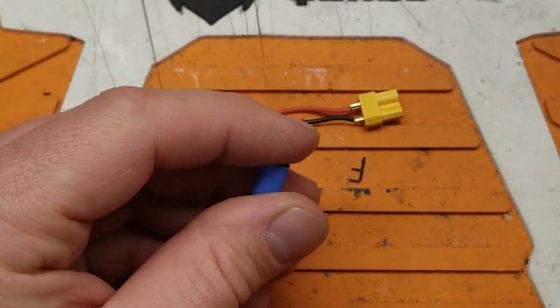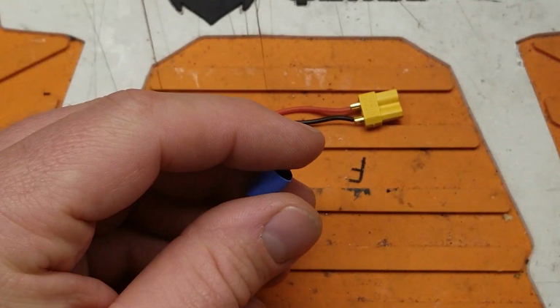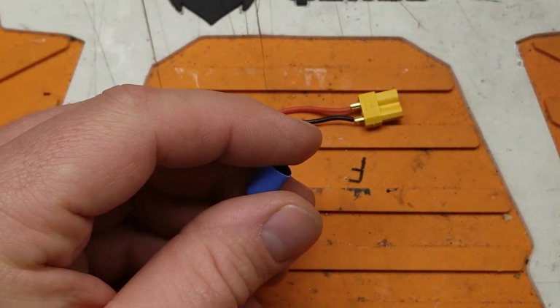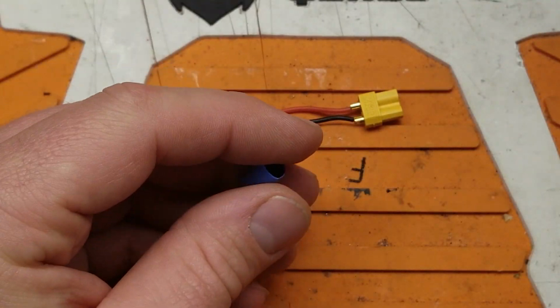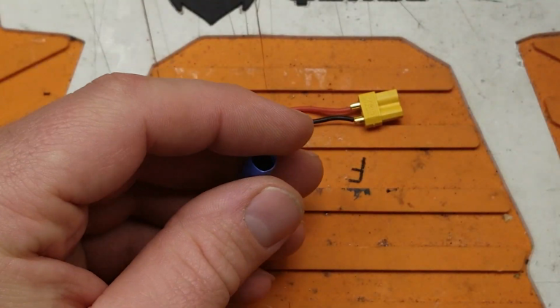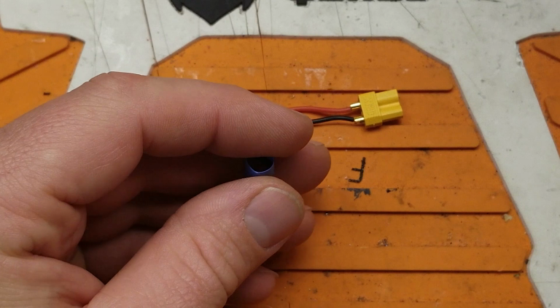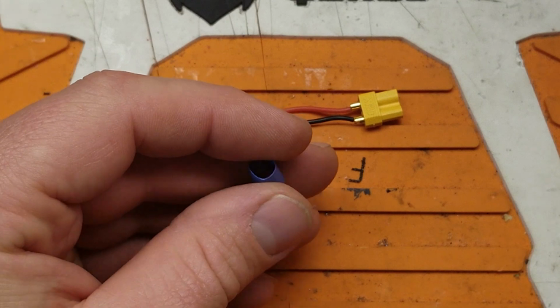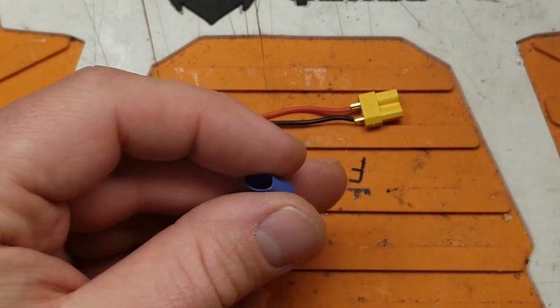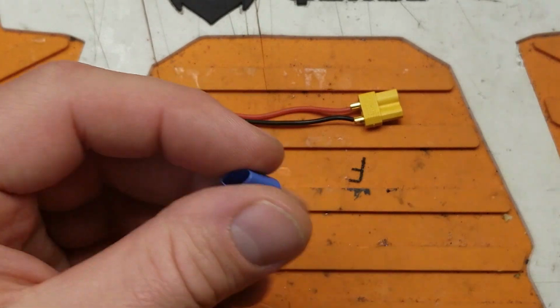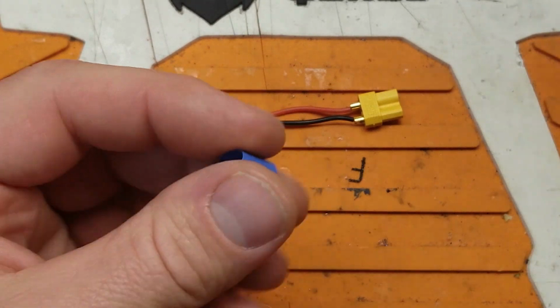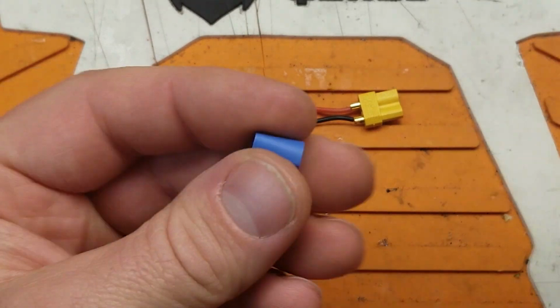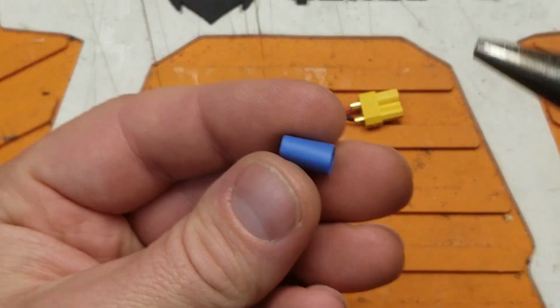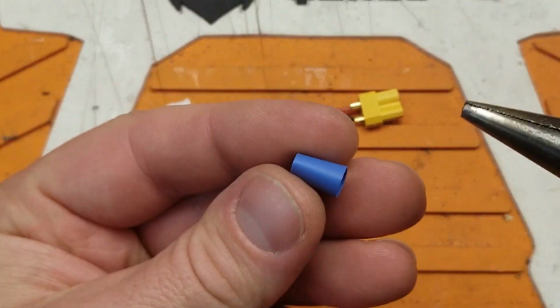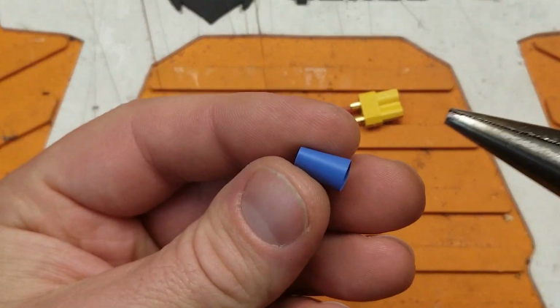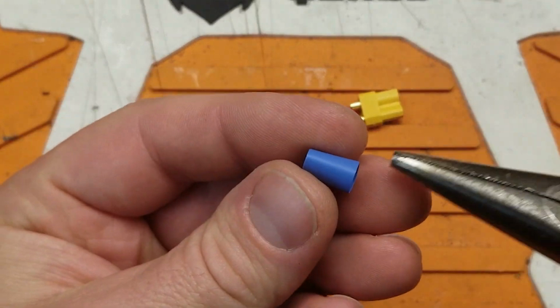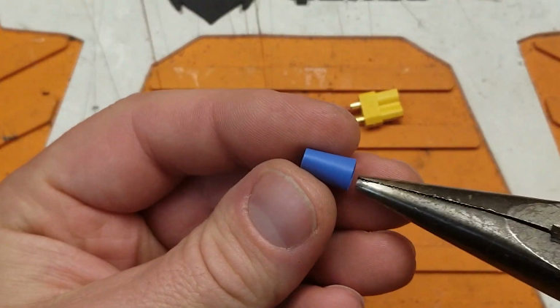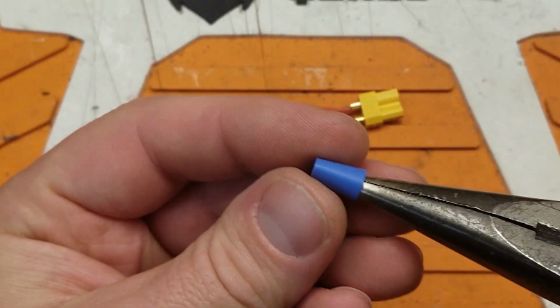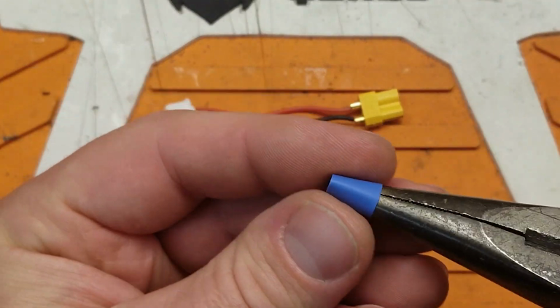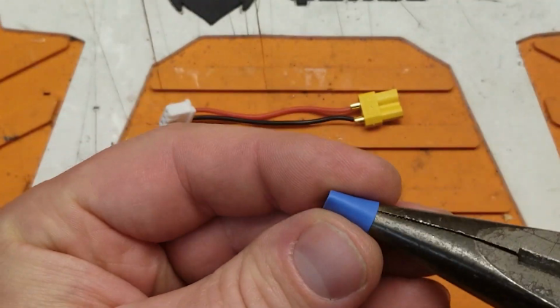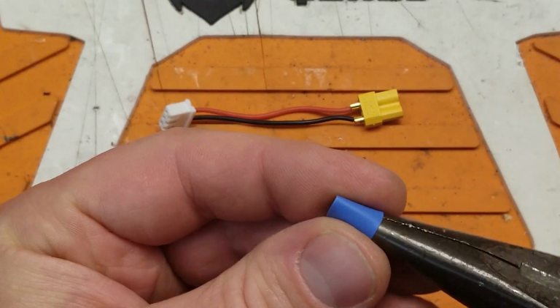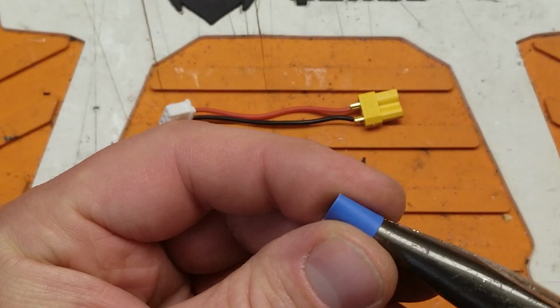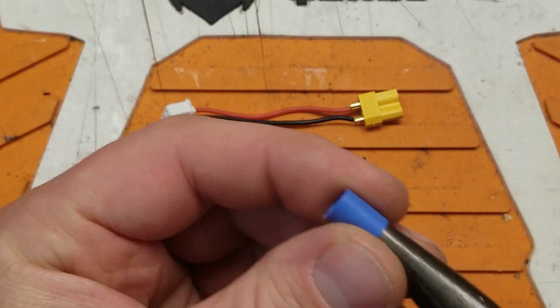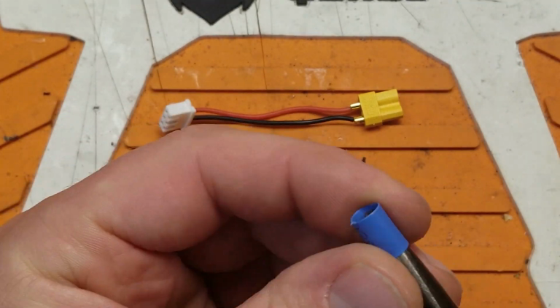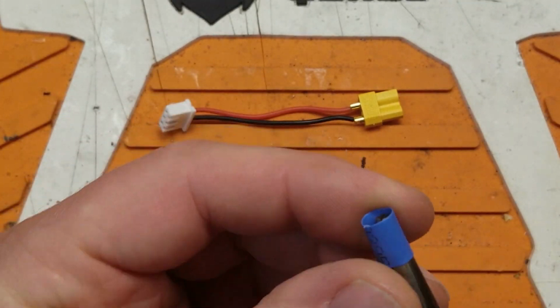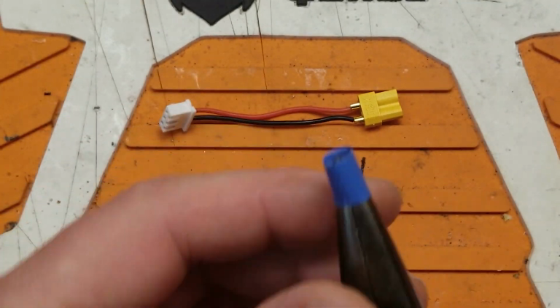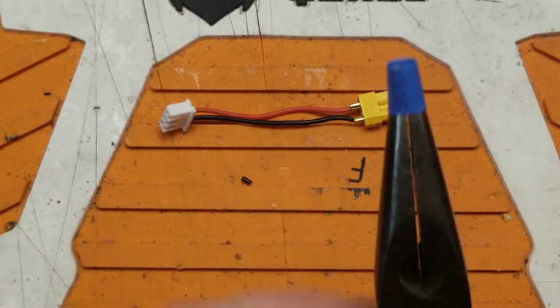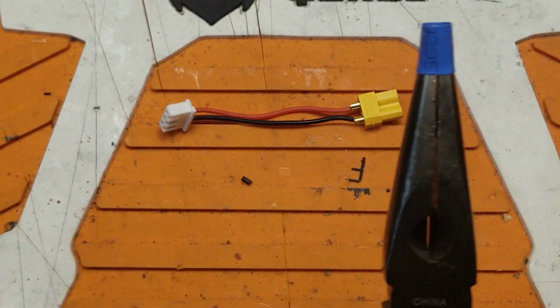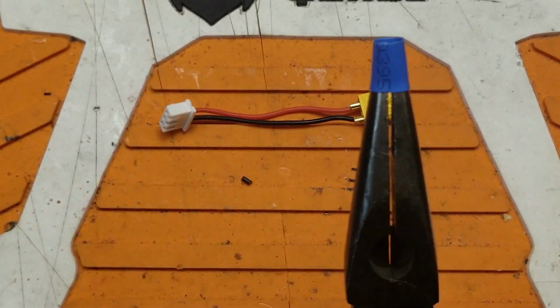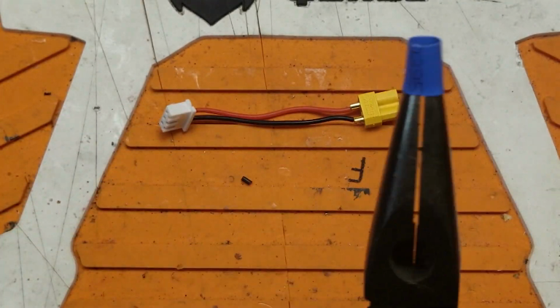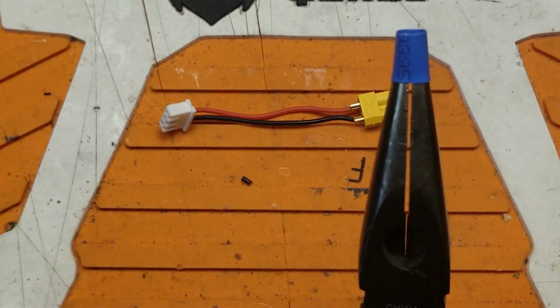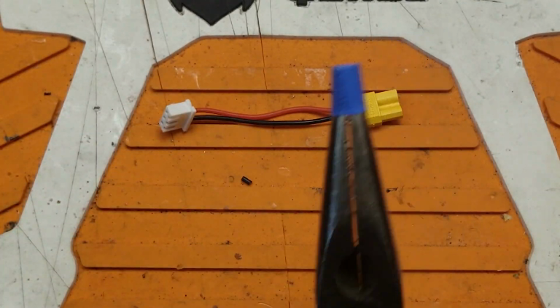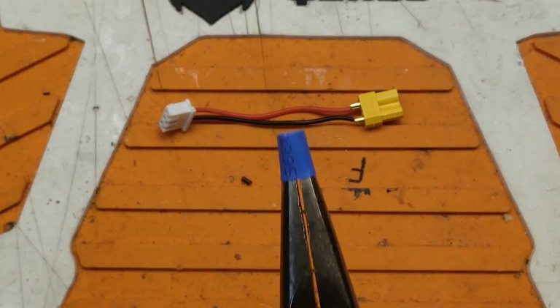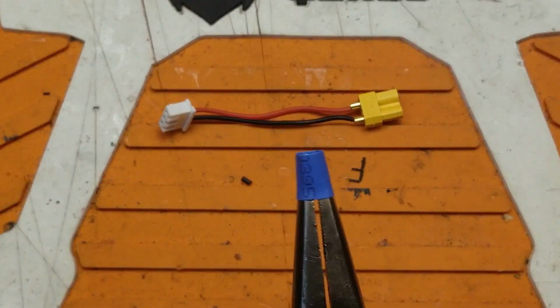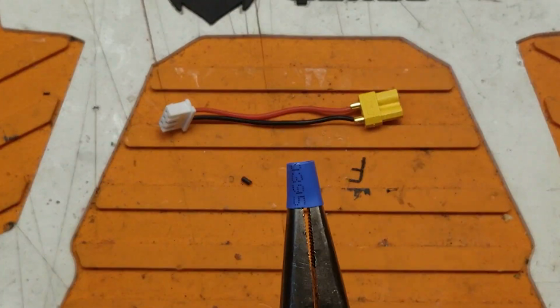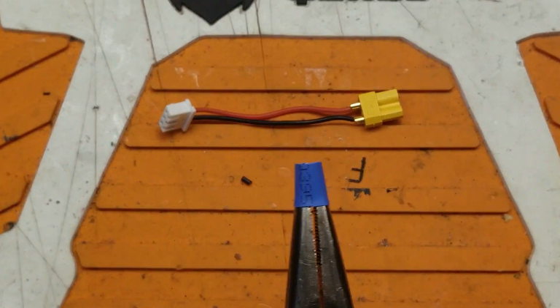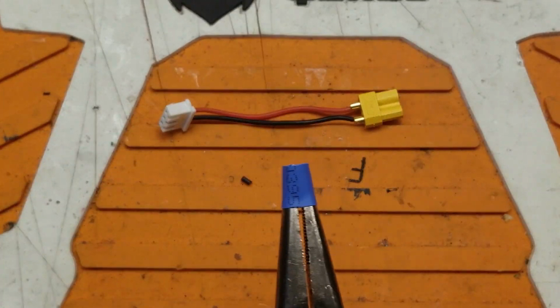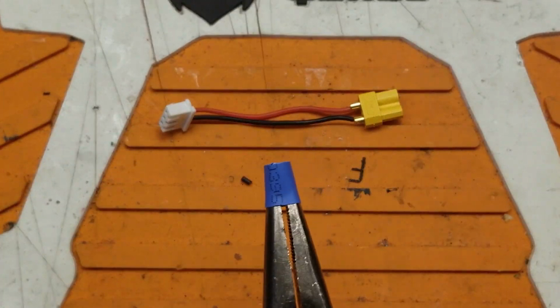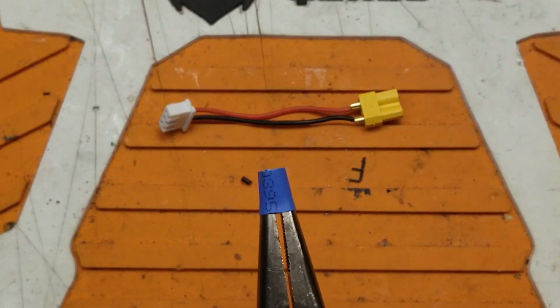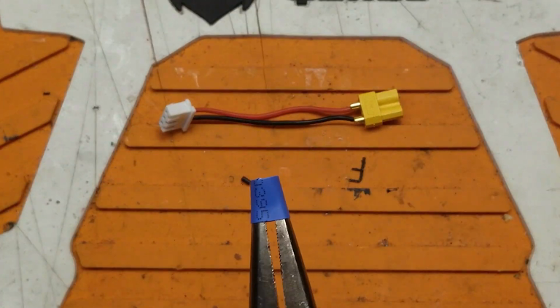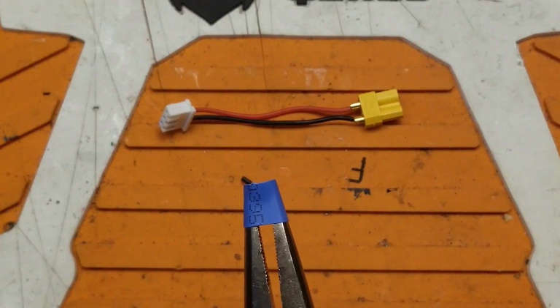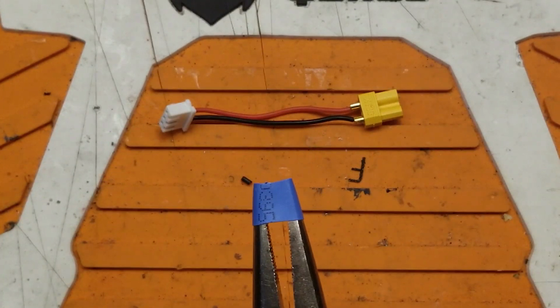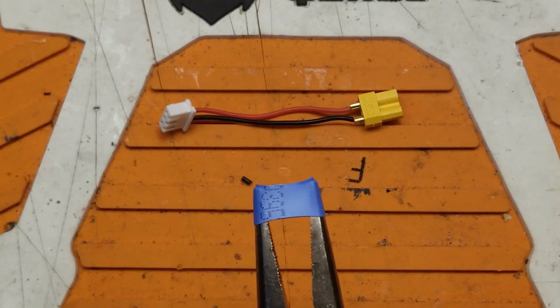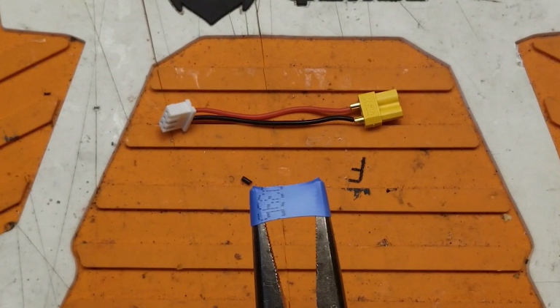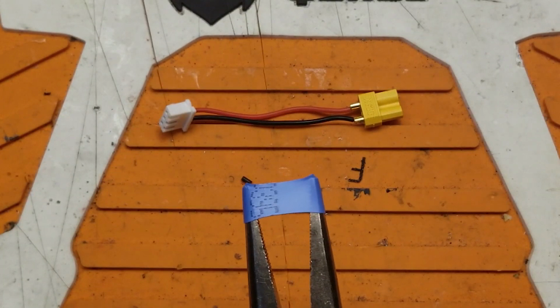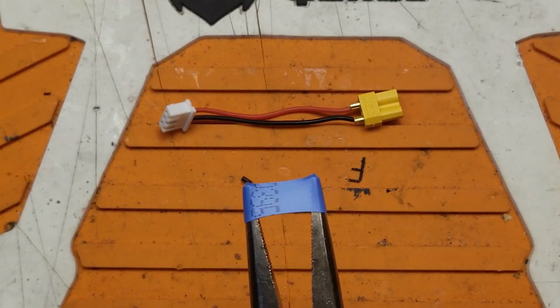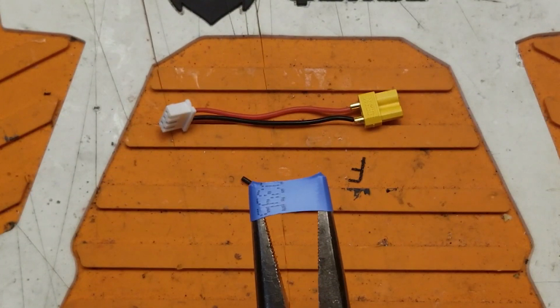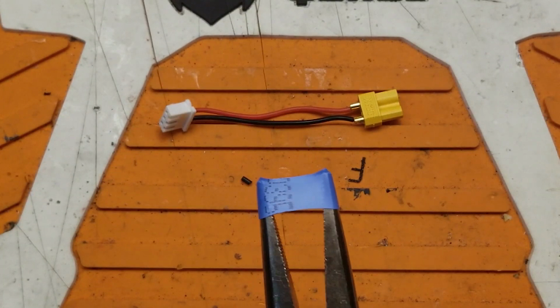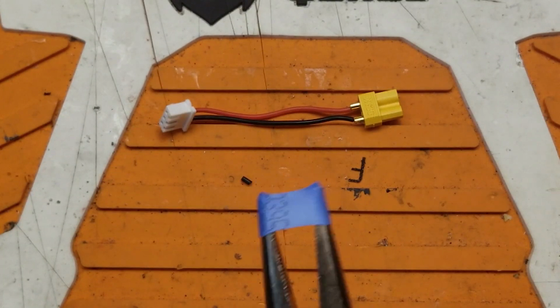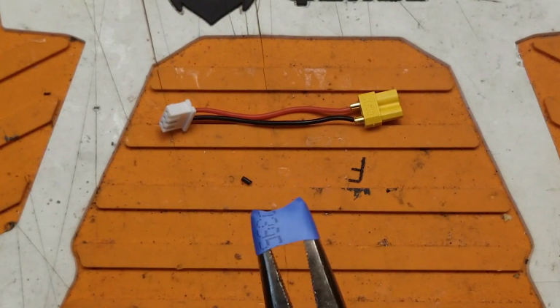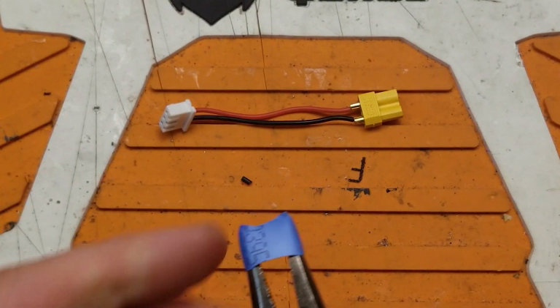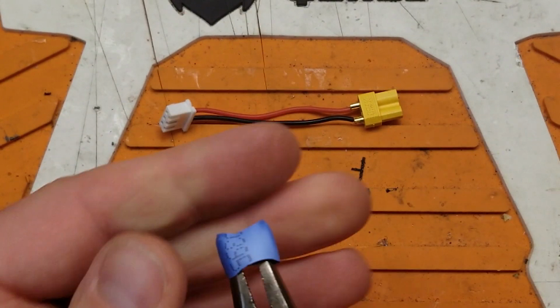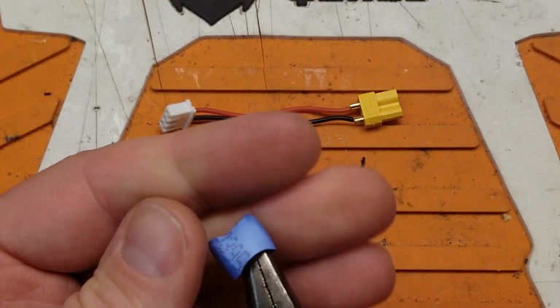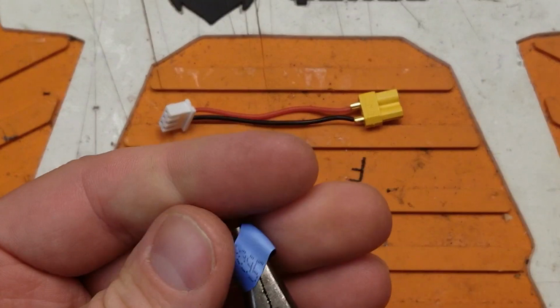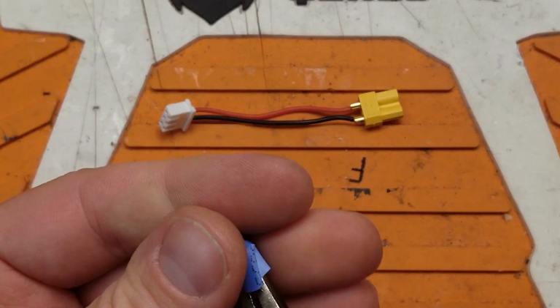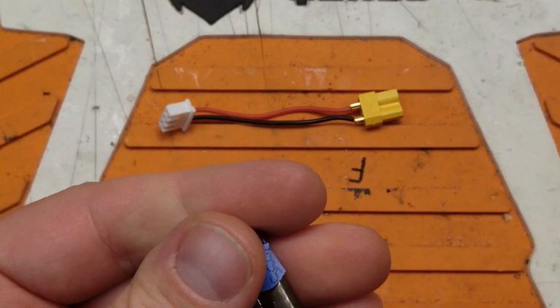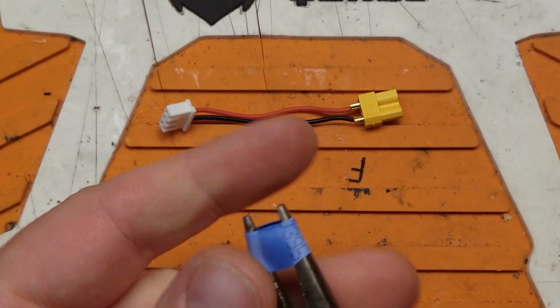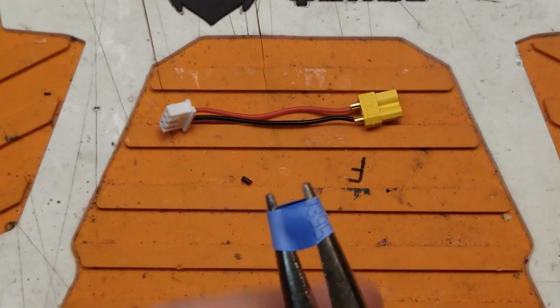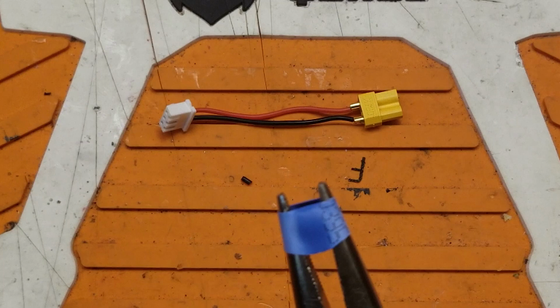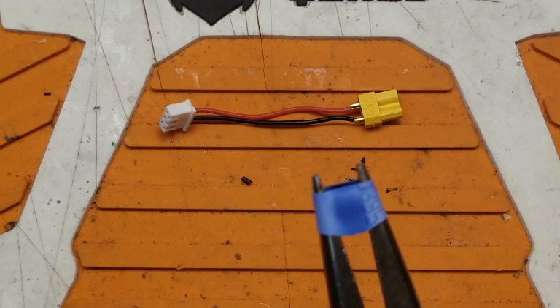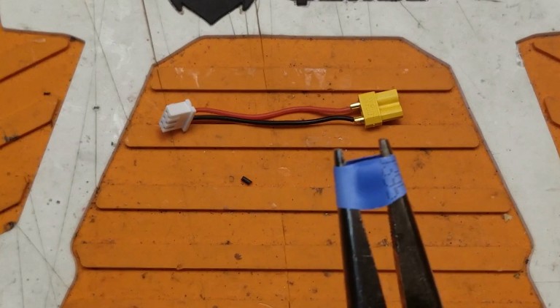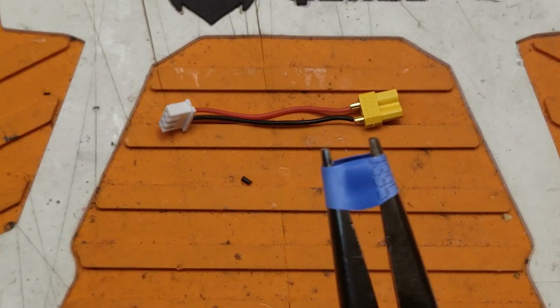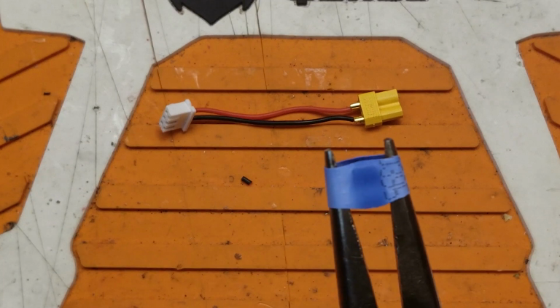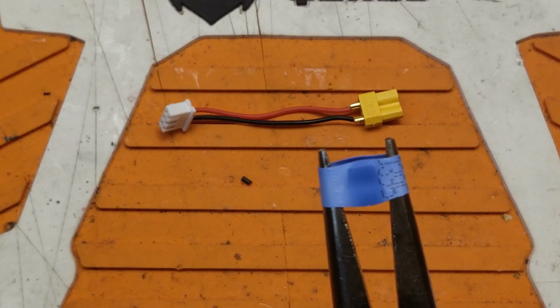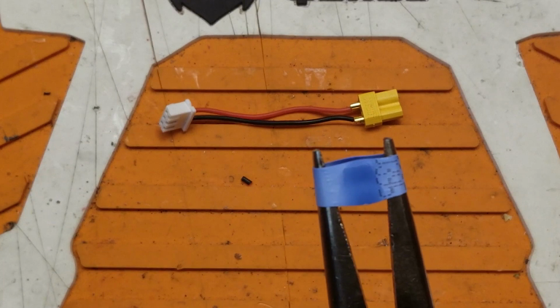Quick tip: if you've got heat shrink that's a little too tight, or you want a really tight fit on your heat shrink, go ahead and put on a pair of pliers and give it a little stretch.